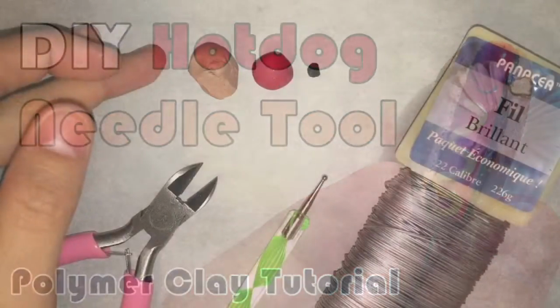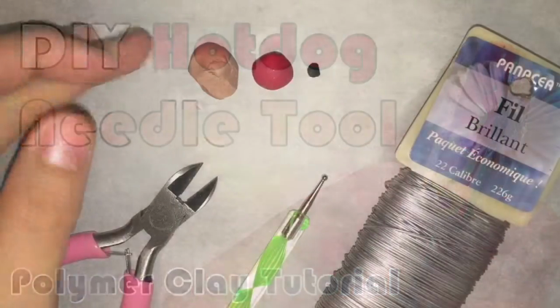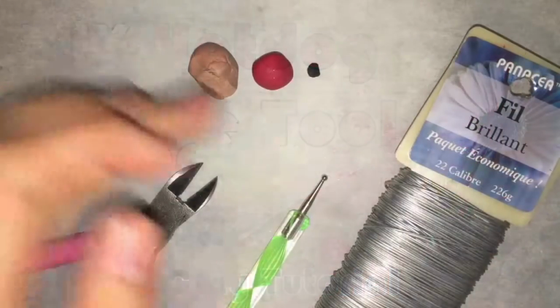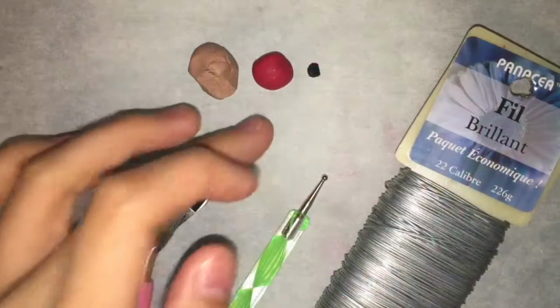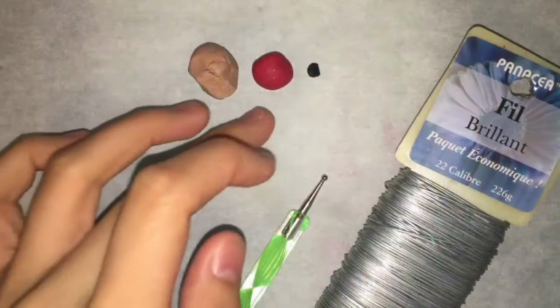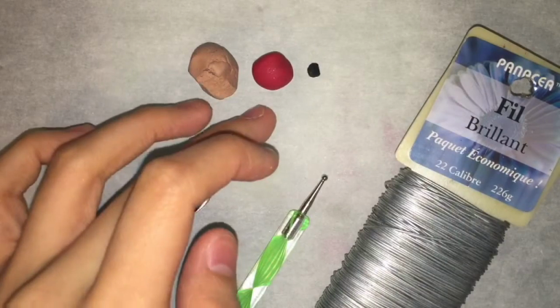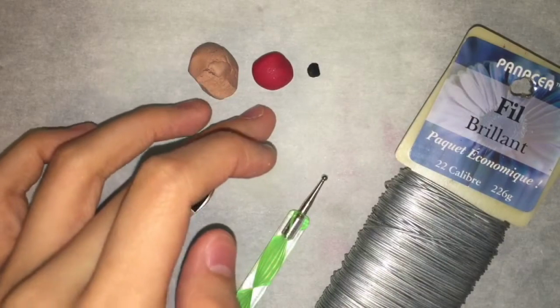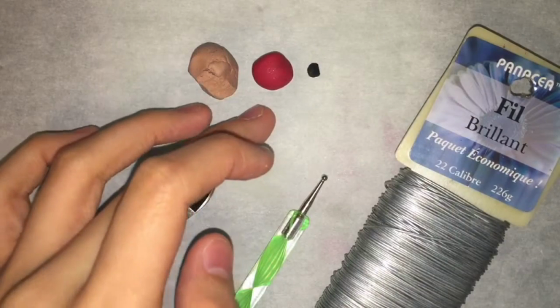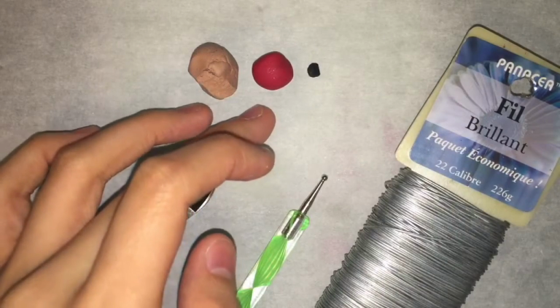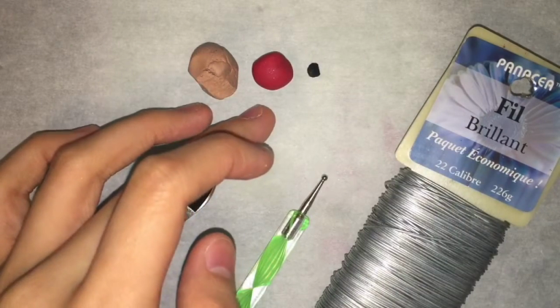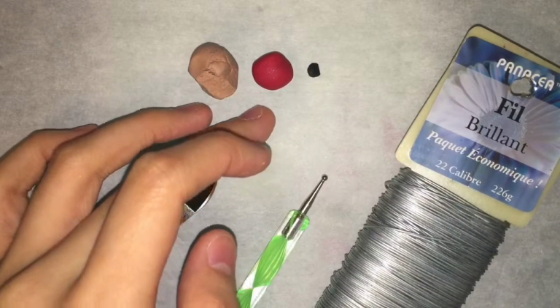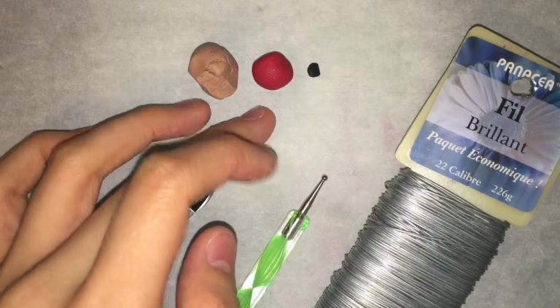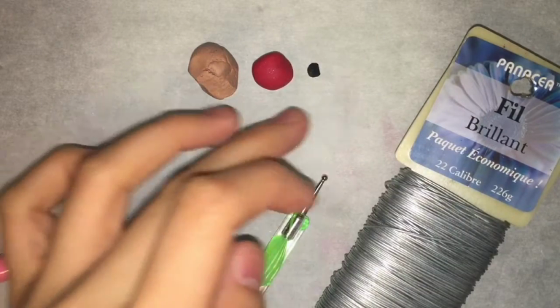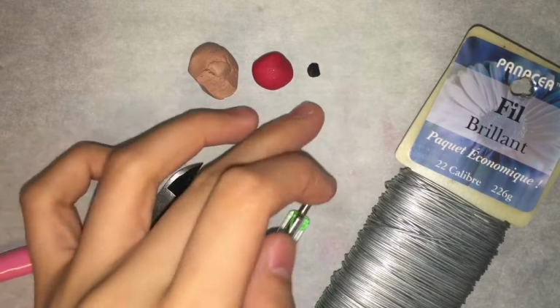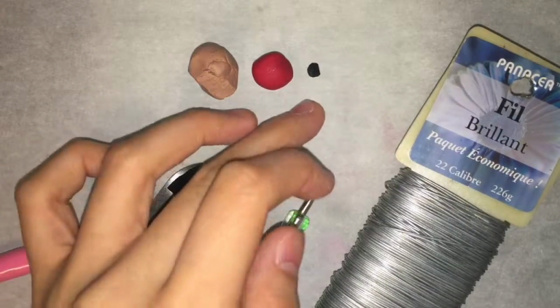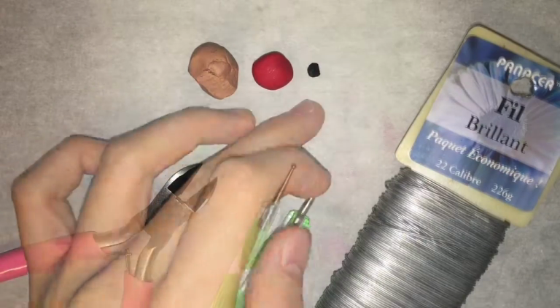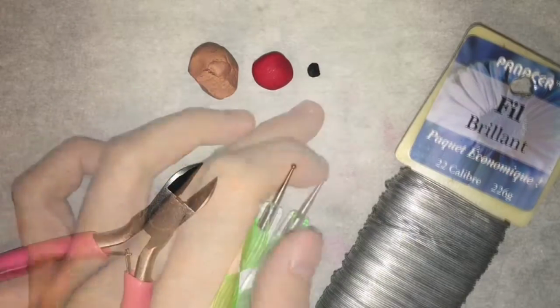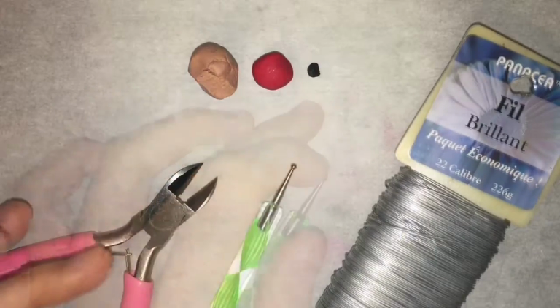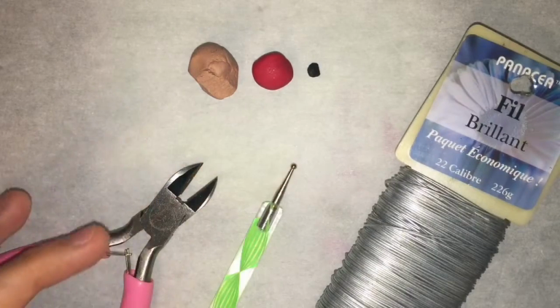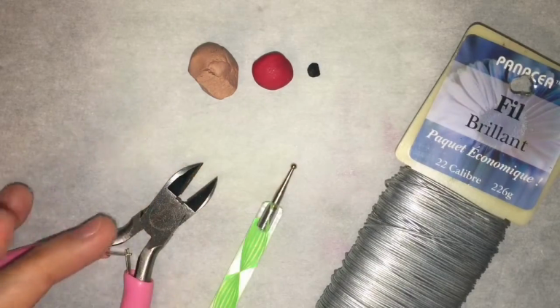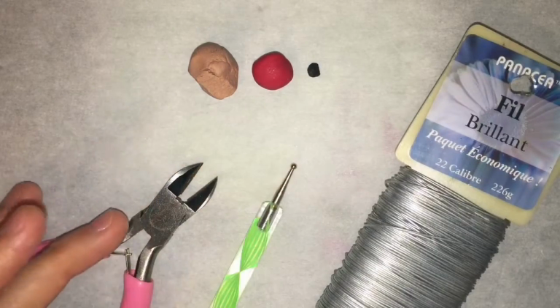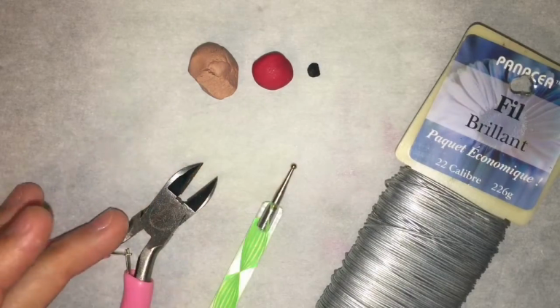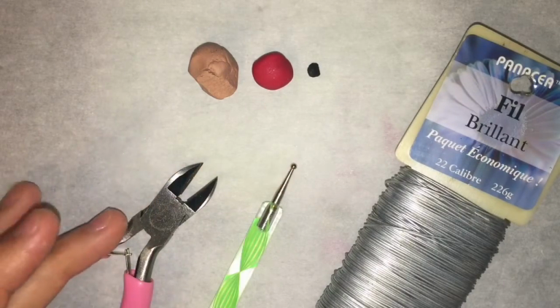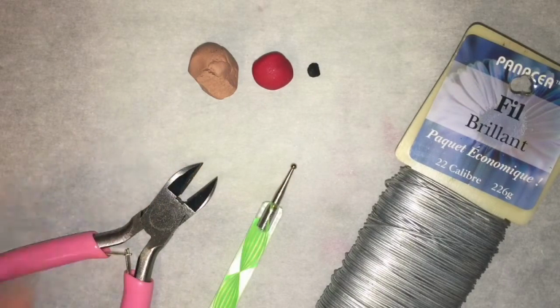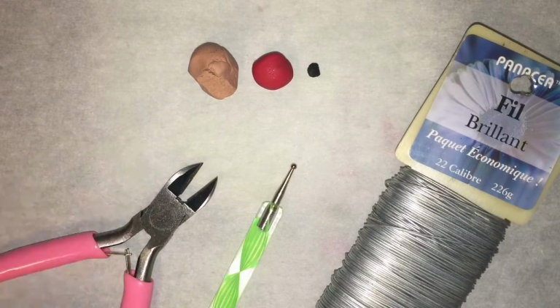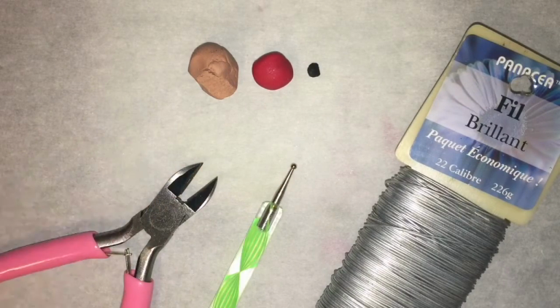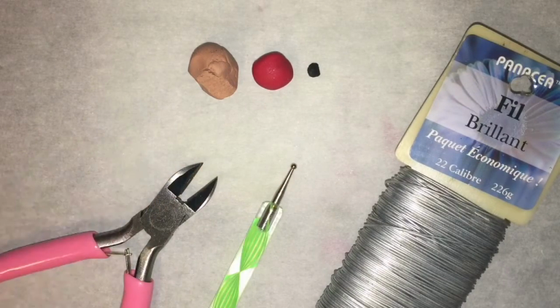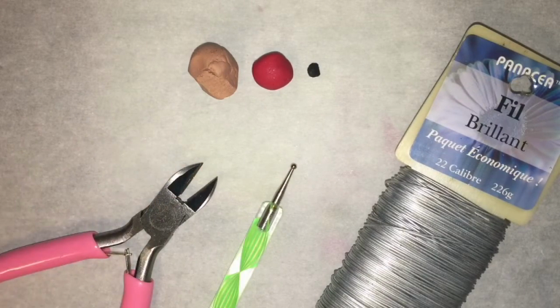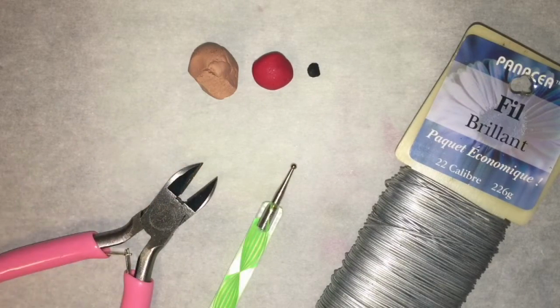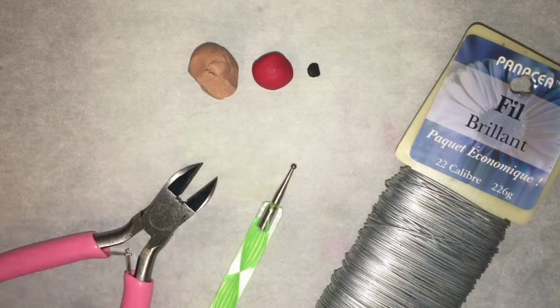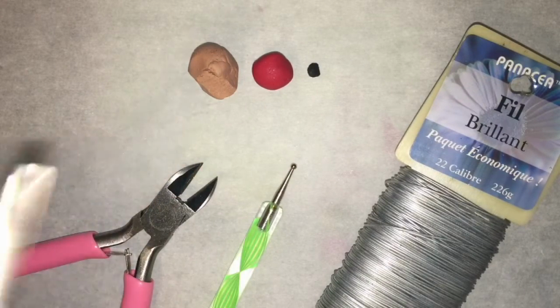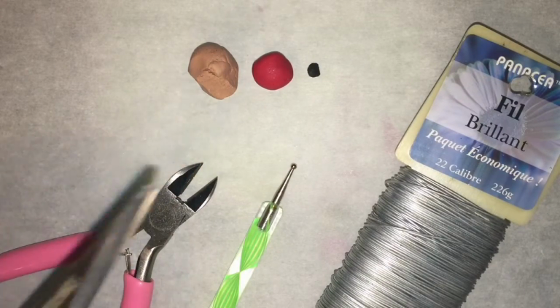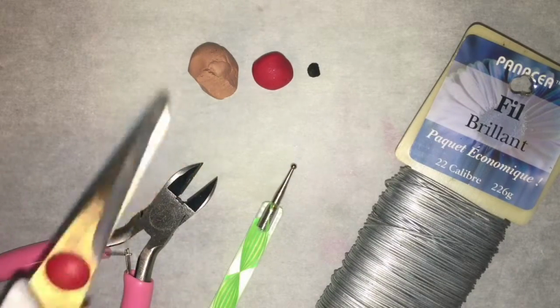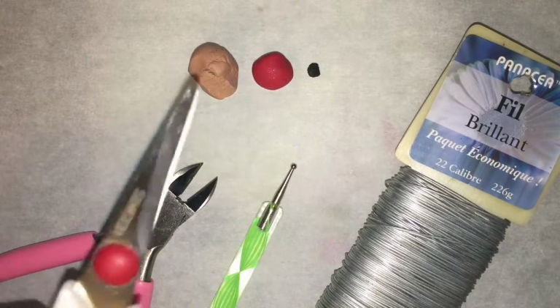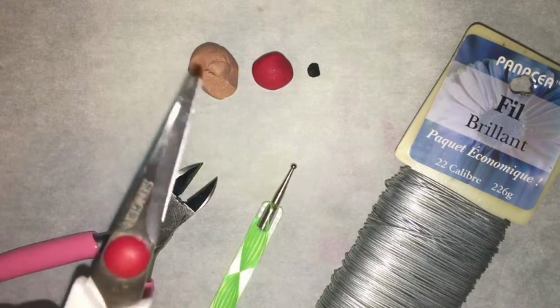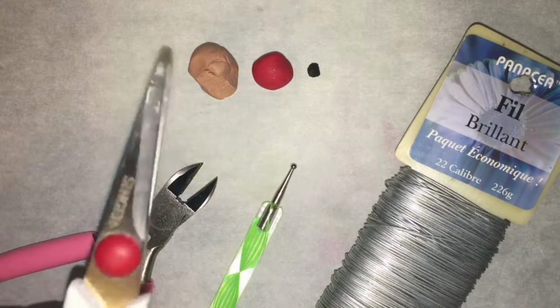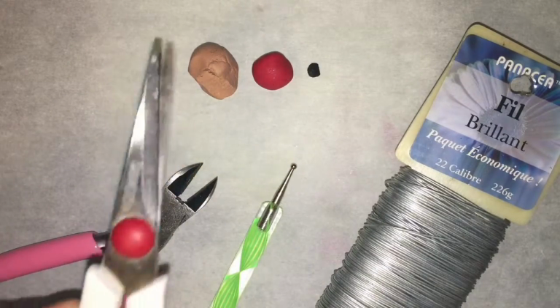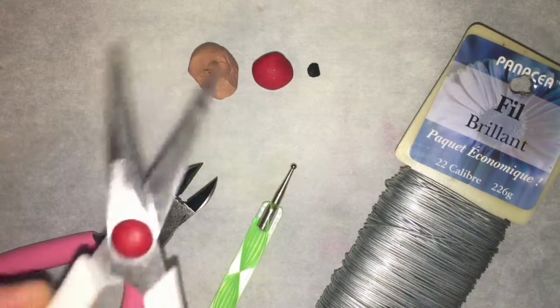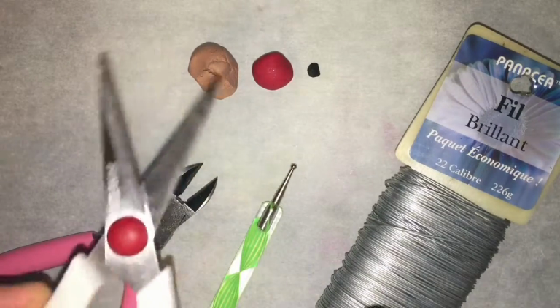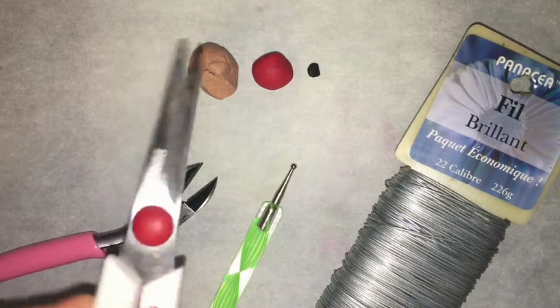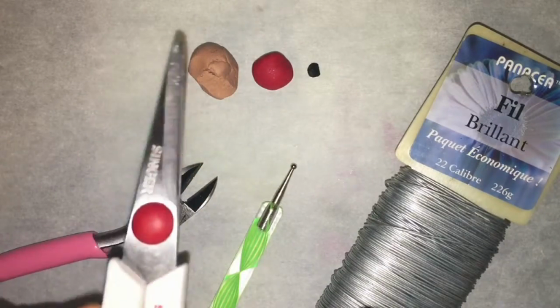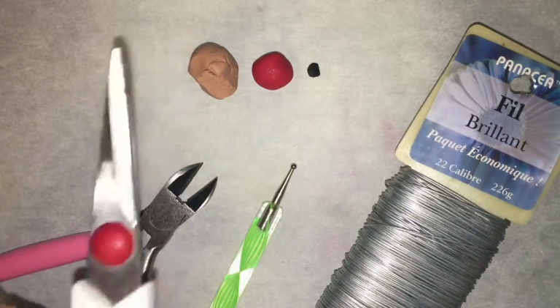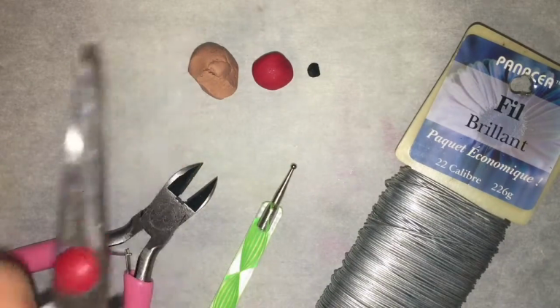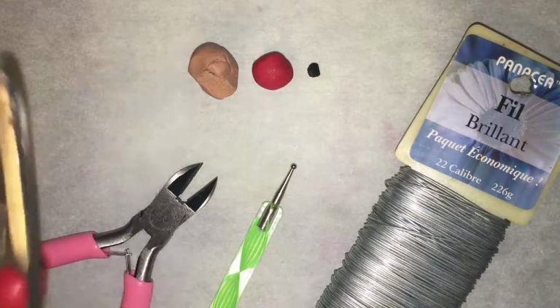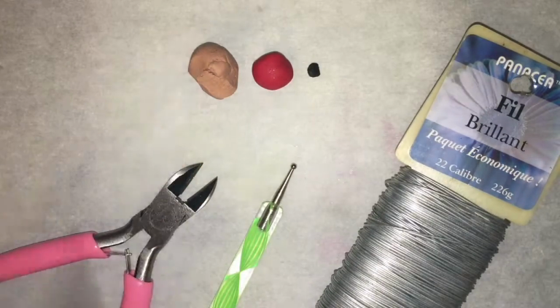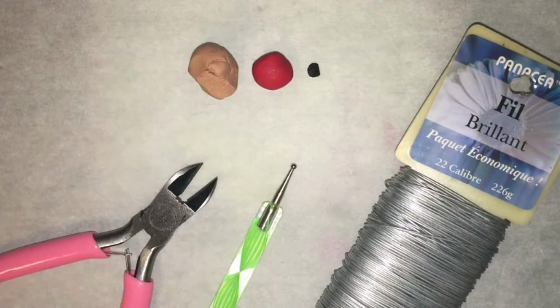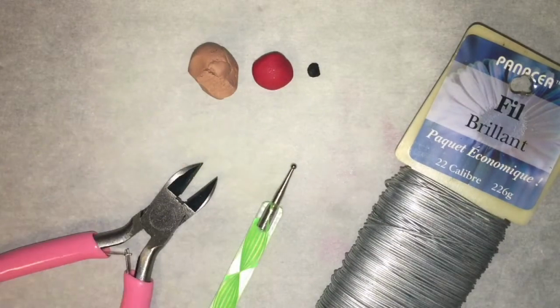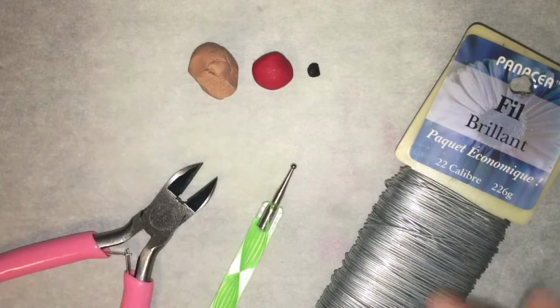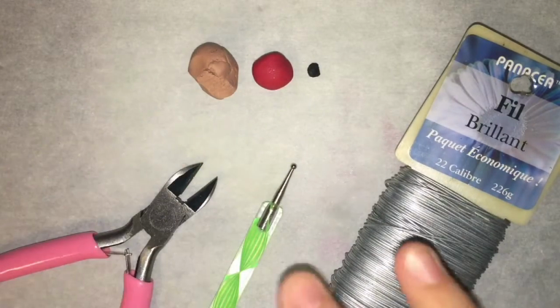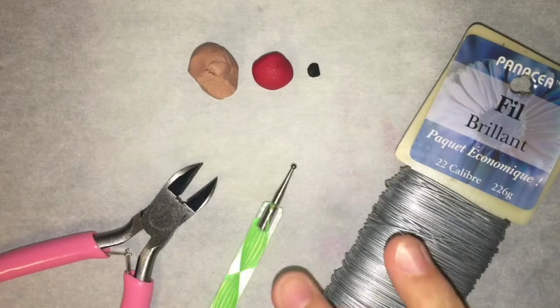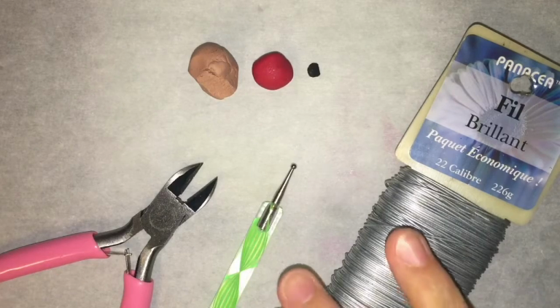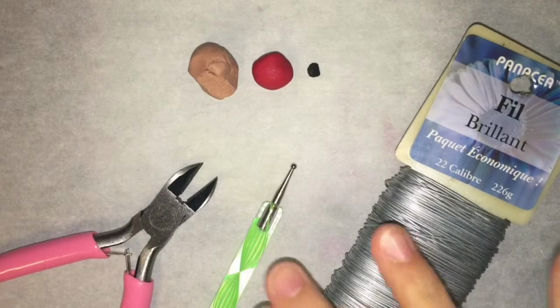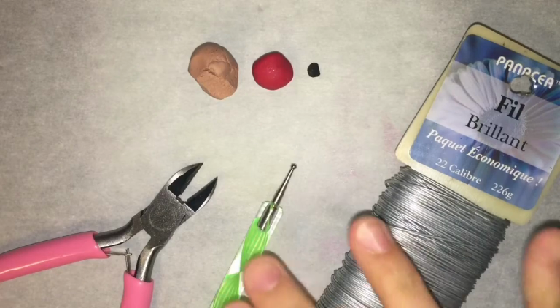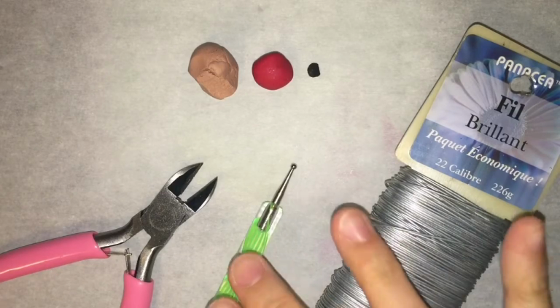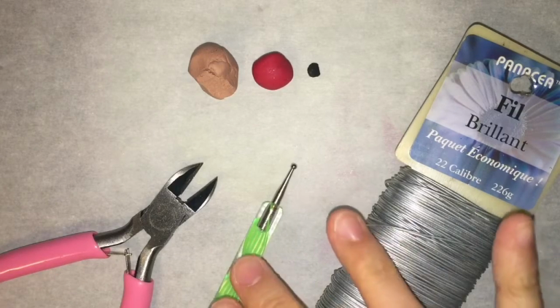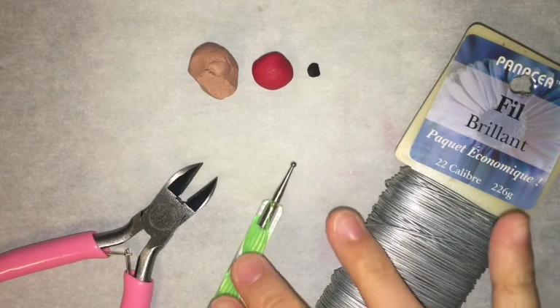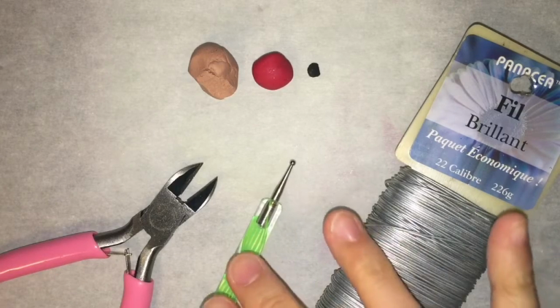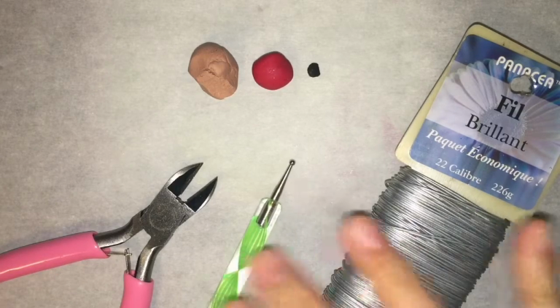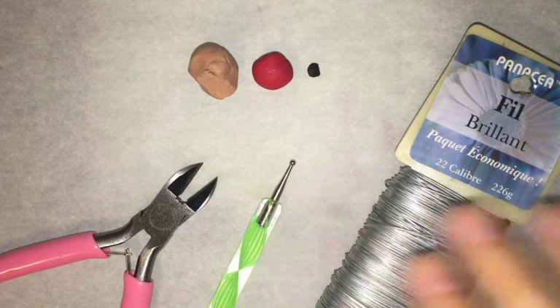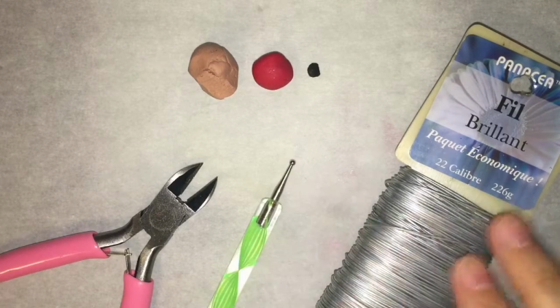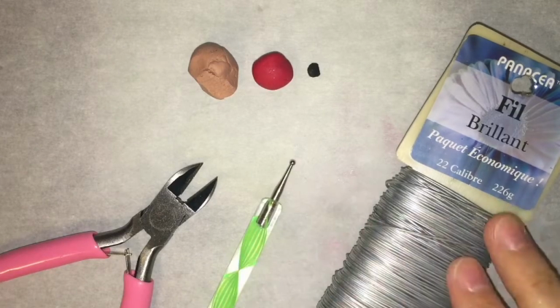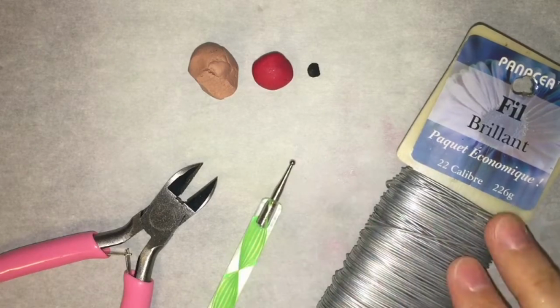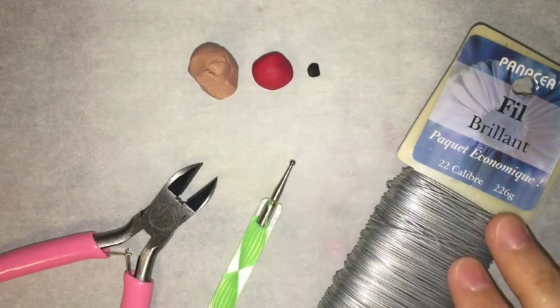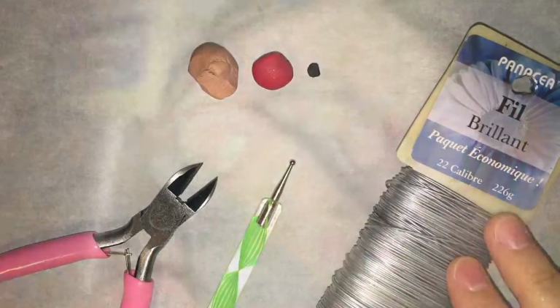You'll need clay for the bun, the dog, and the facial features. You'll also need some wire cutters or scissors, a dotting tool, and some wire.